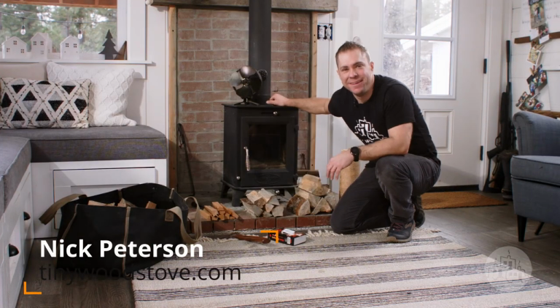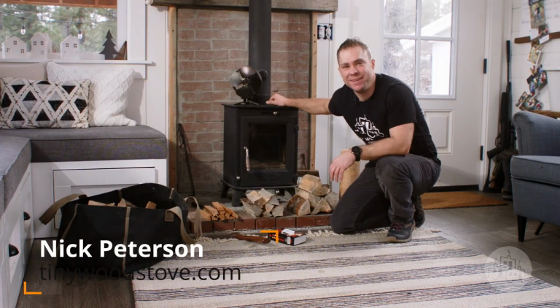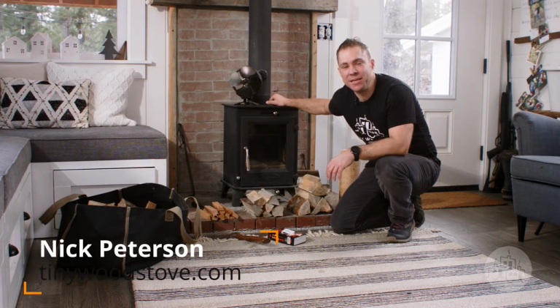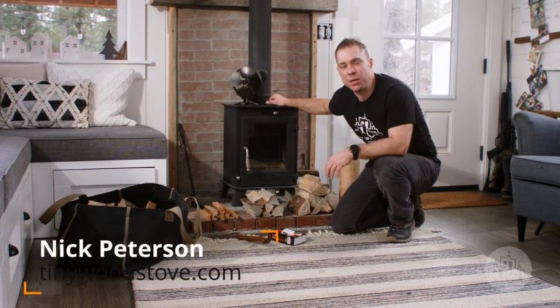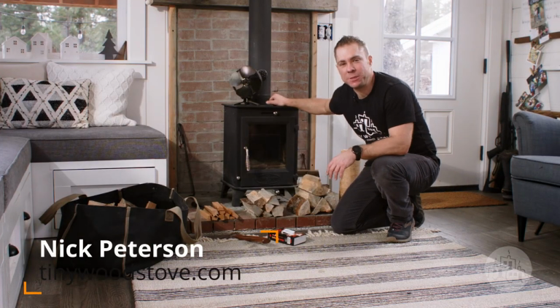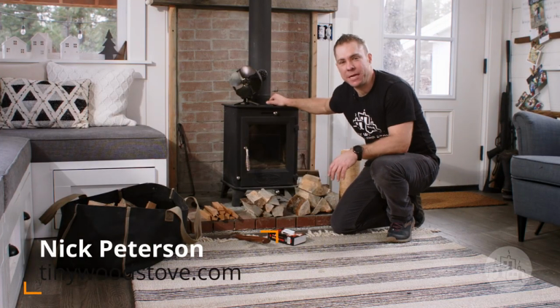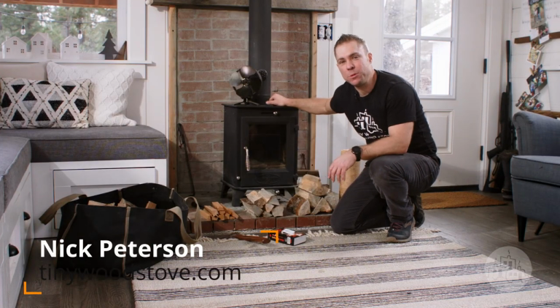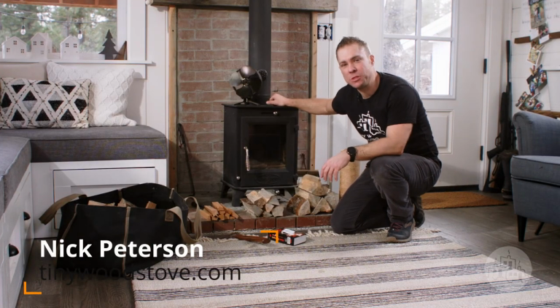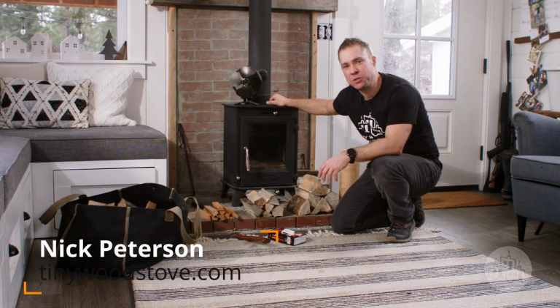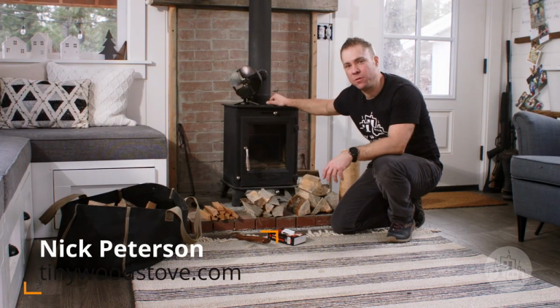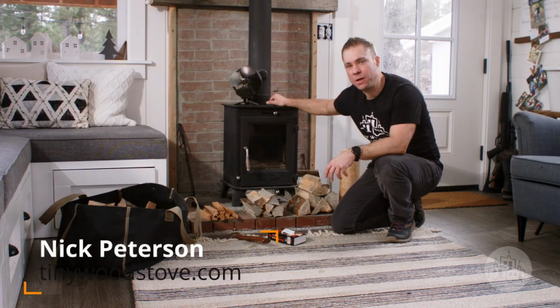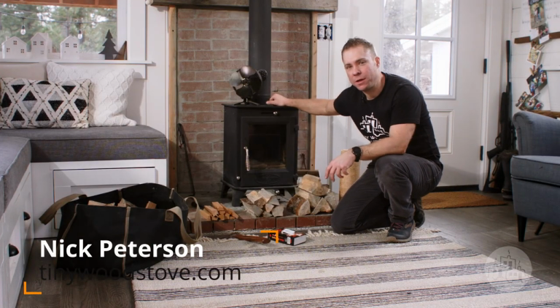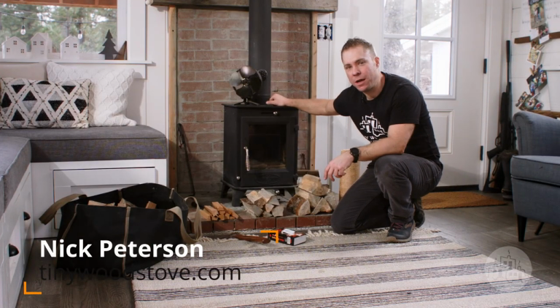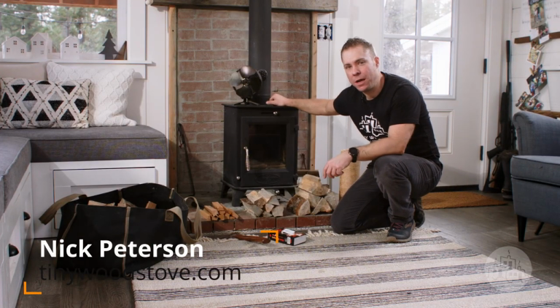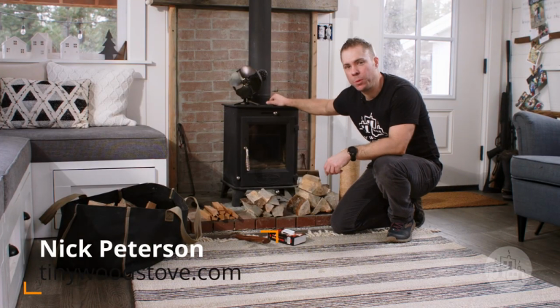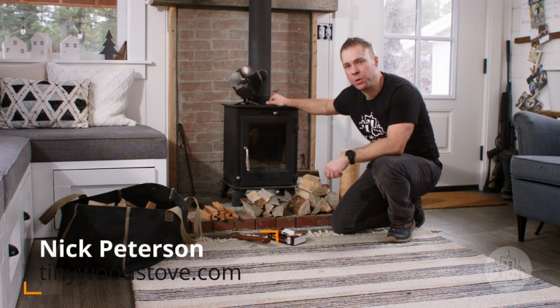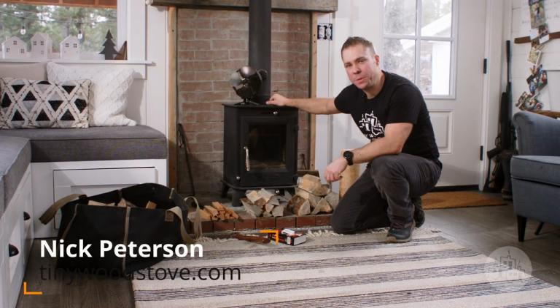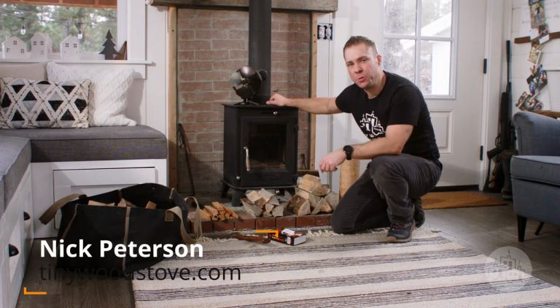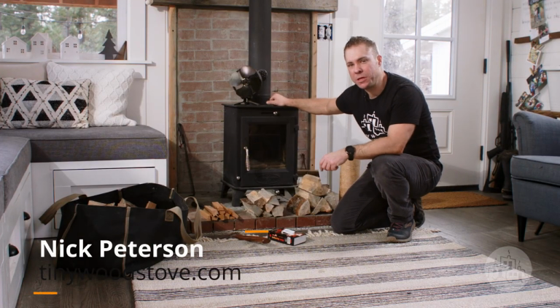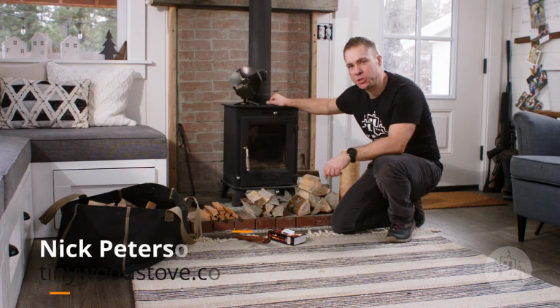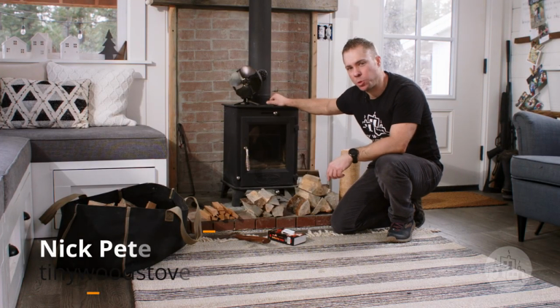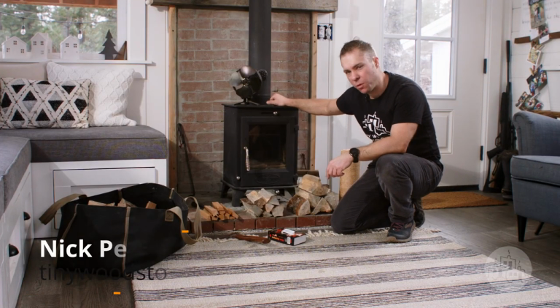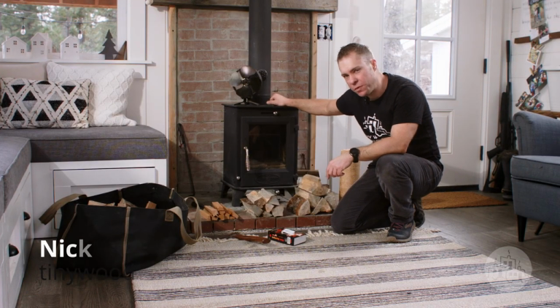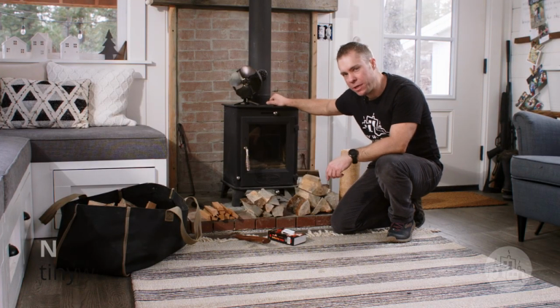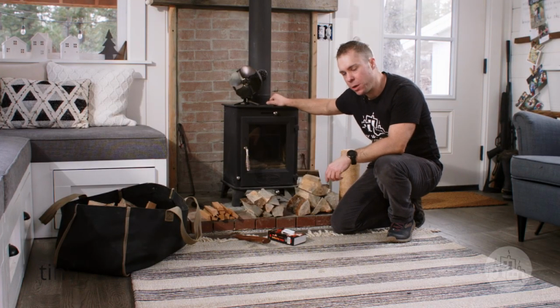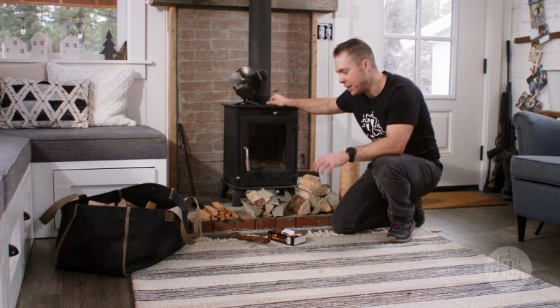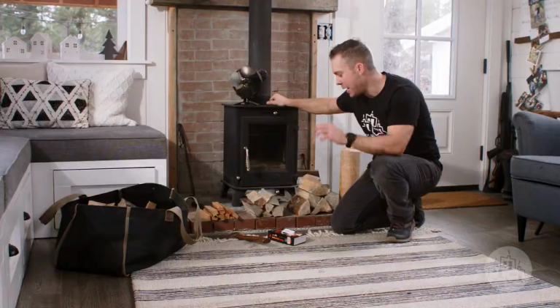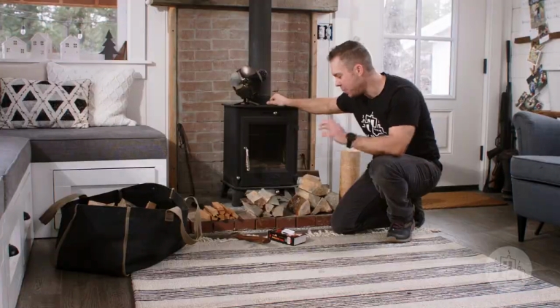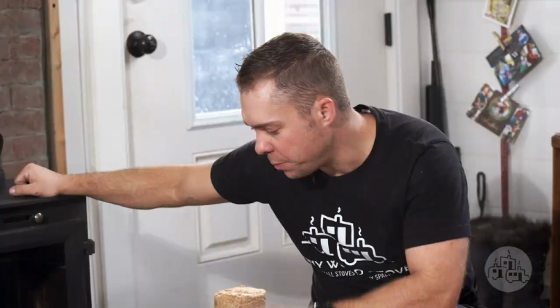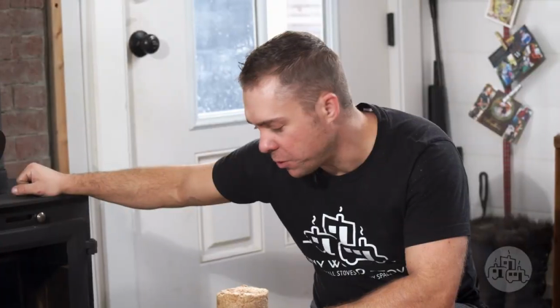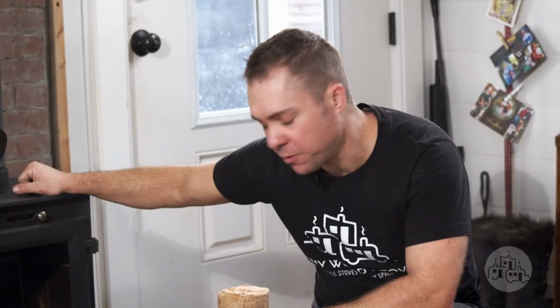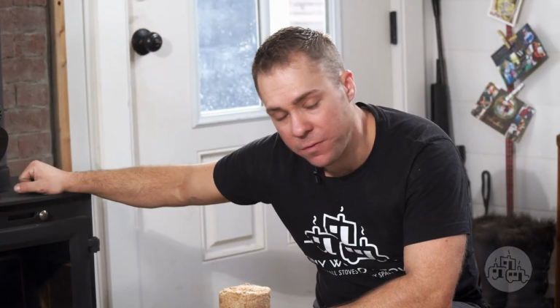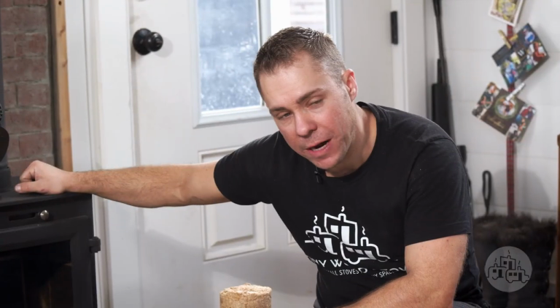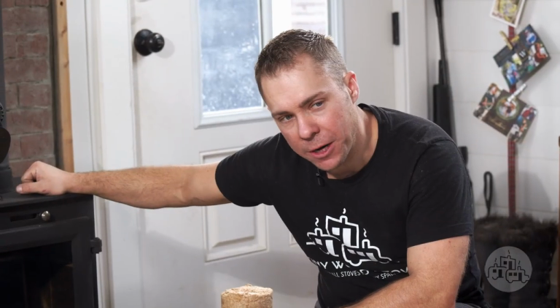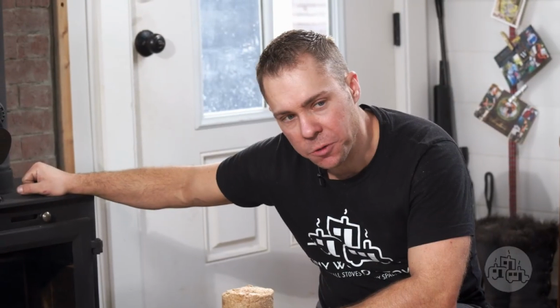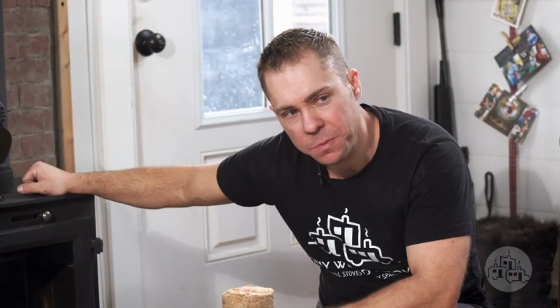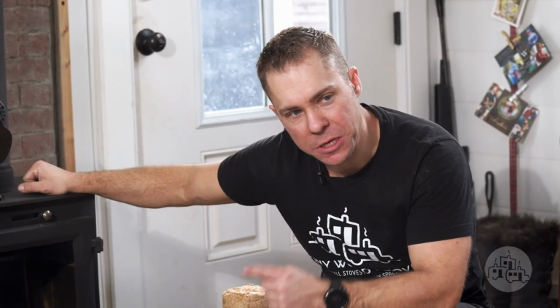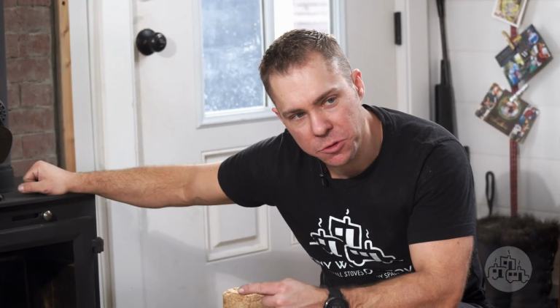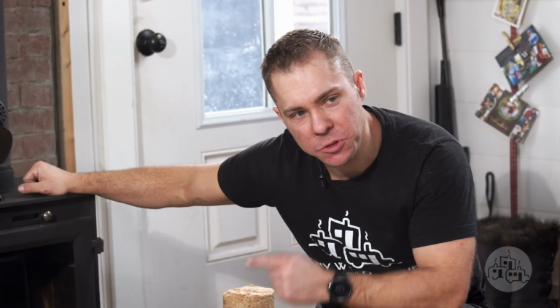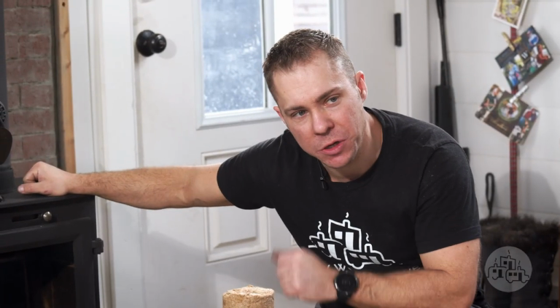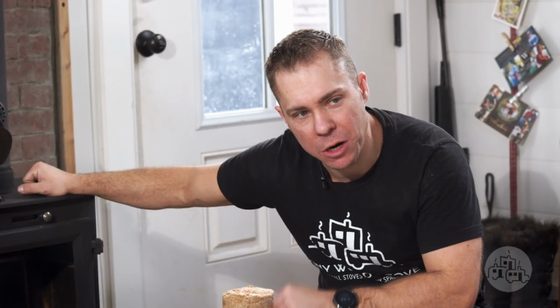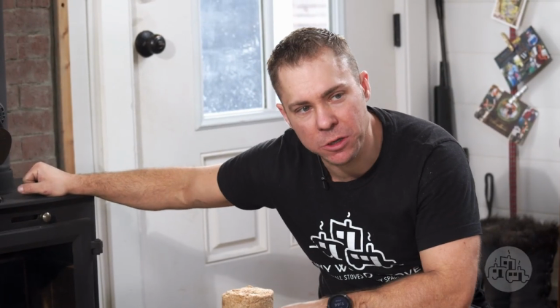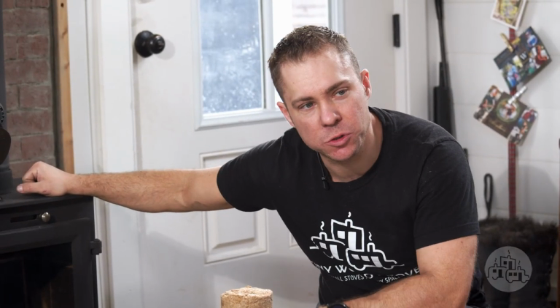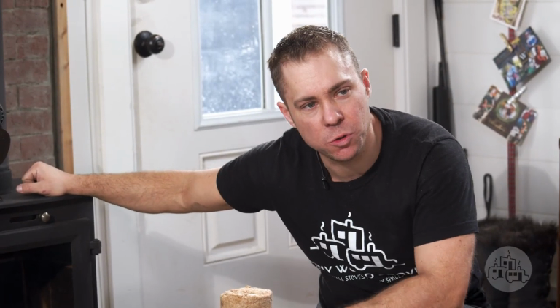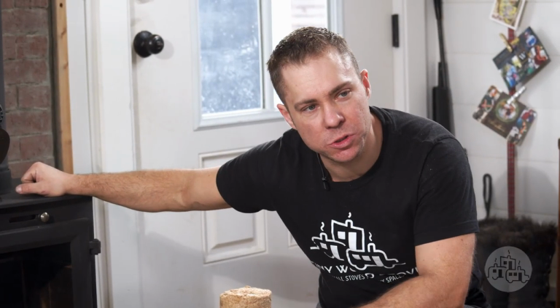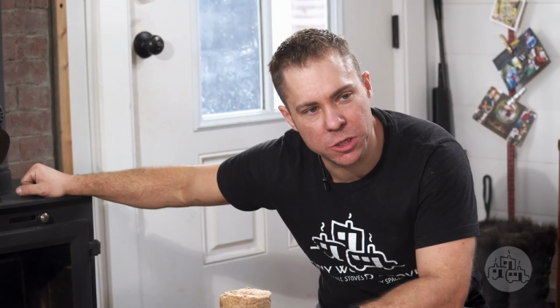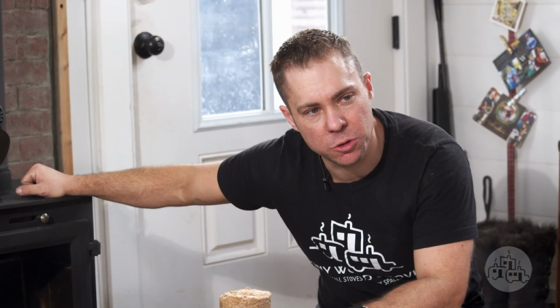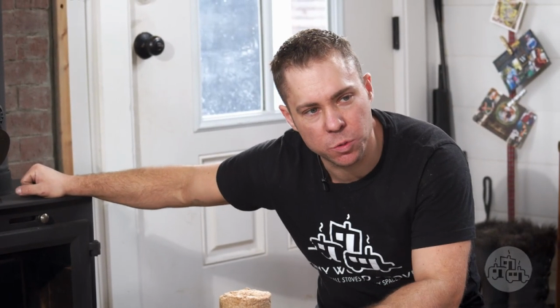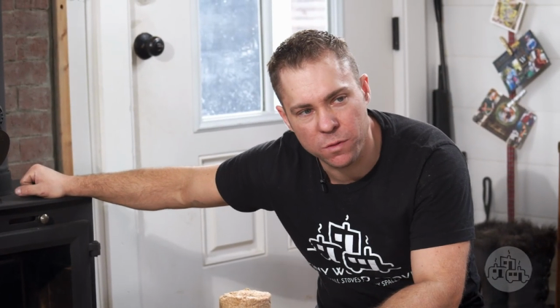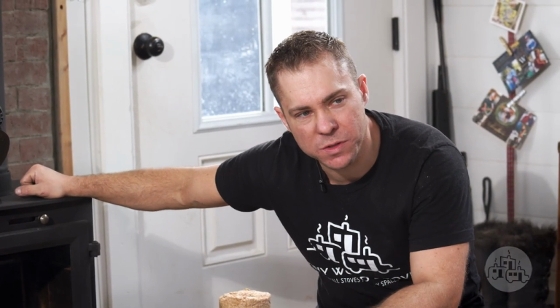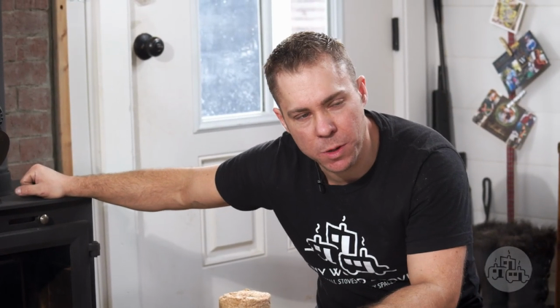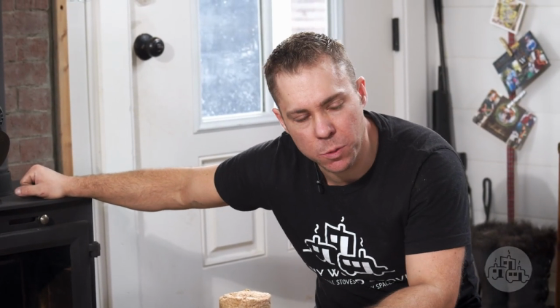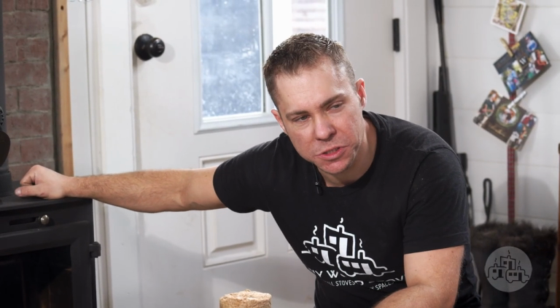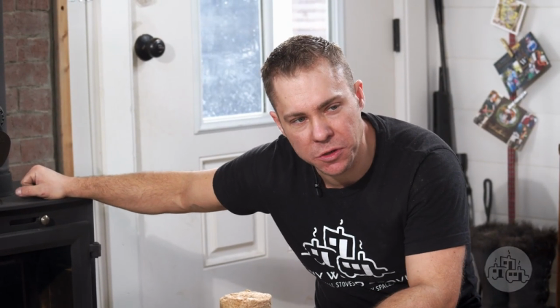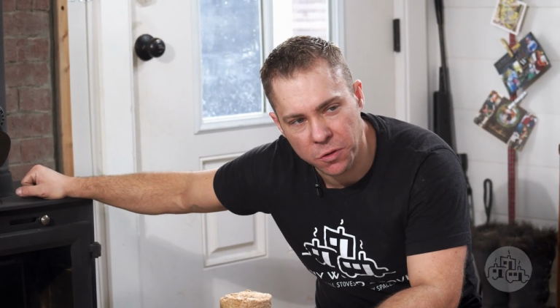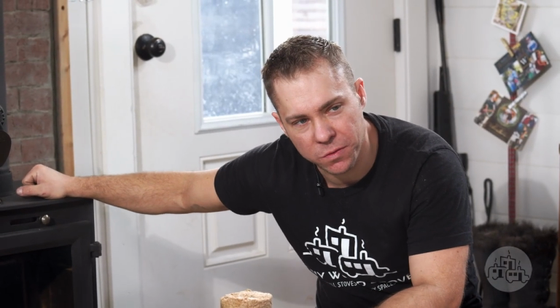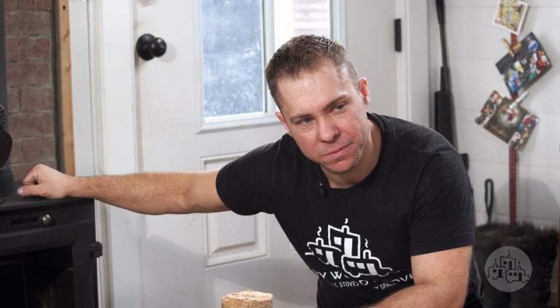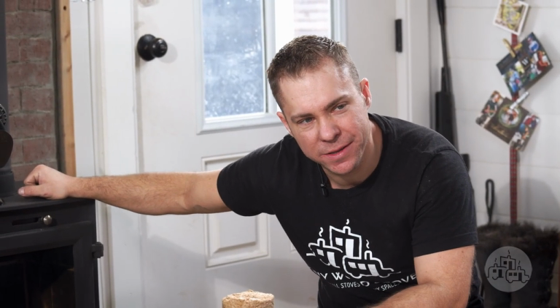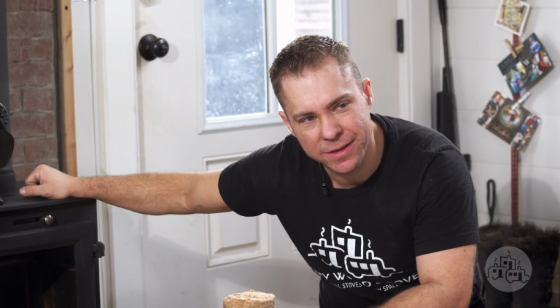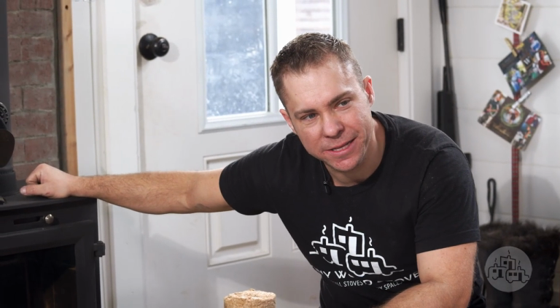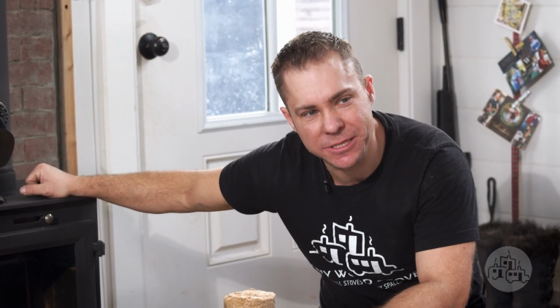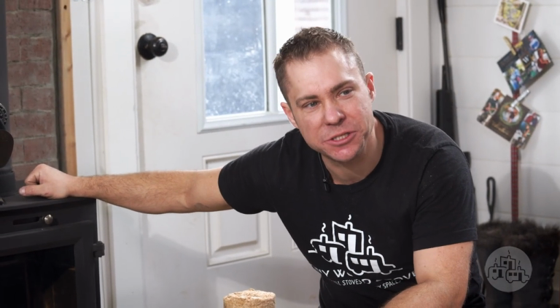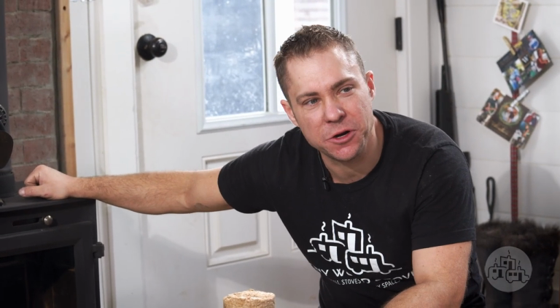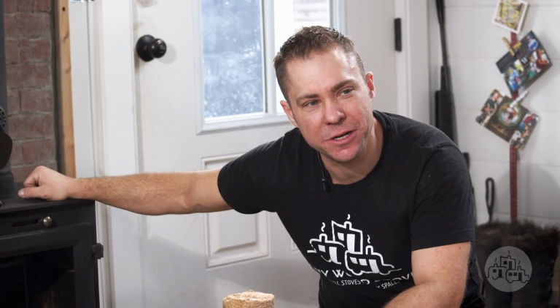Nick here at Honeywood.com and we're going to be doing a short video on how to build a fire and use your air controls on your Dwarf small wood stove. Let's get started.